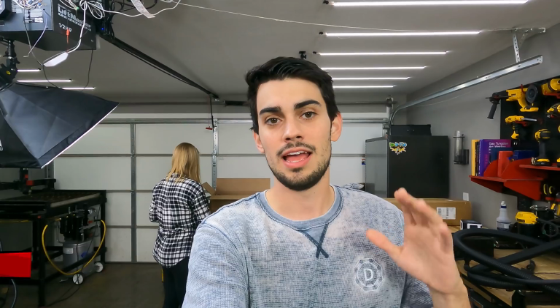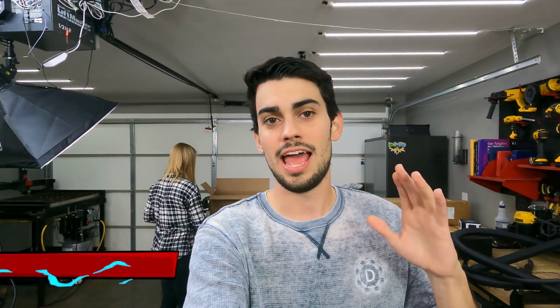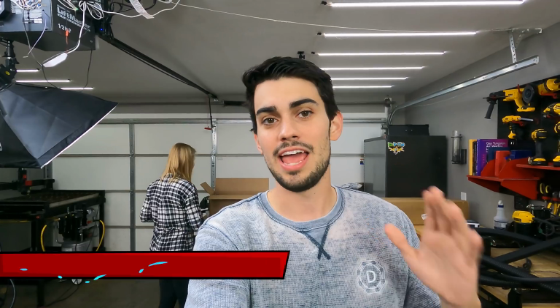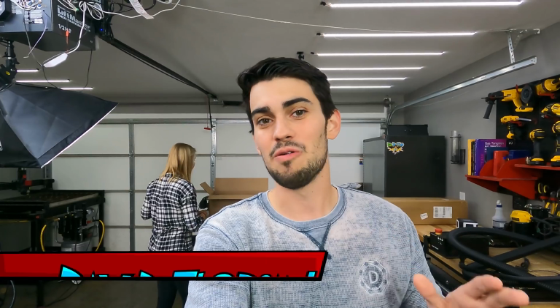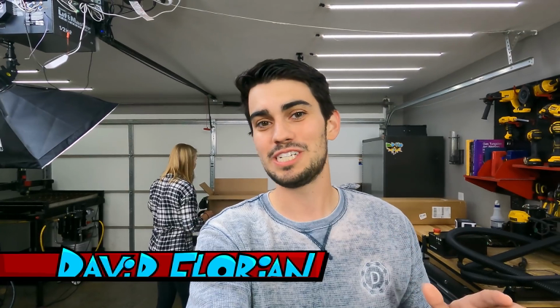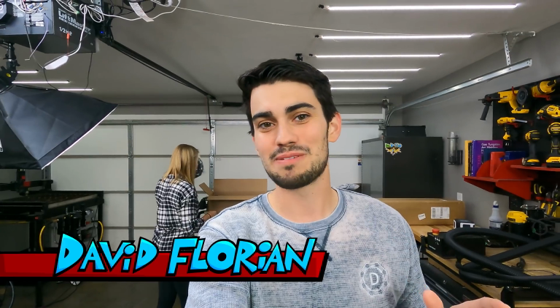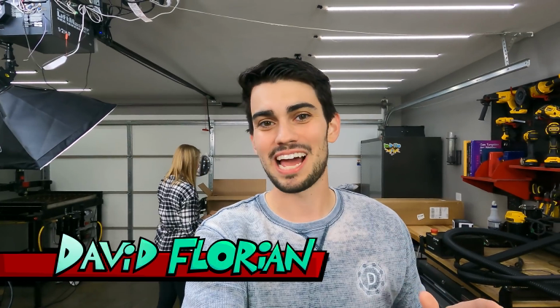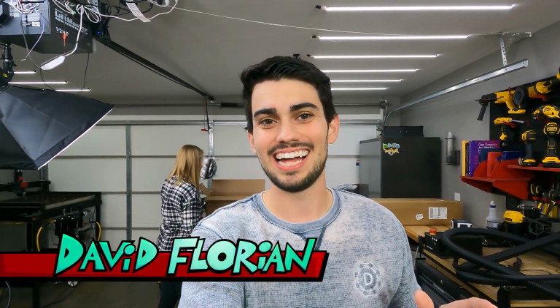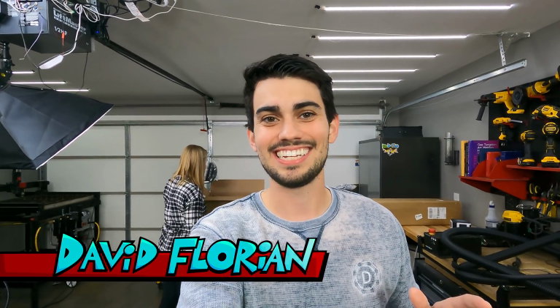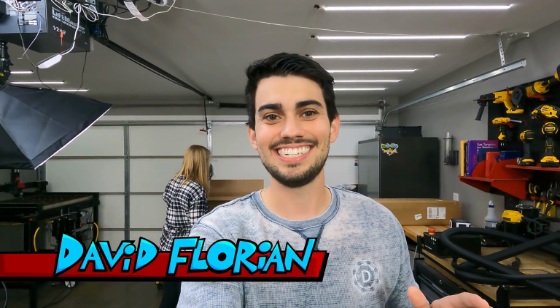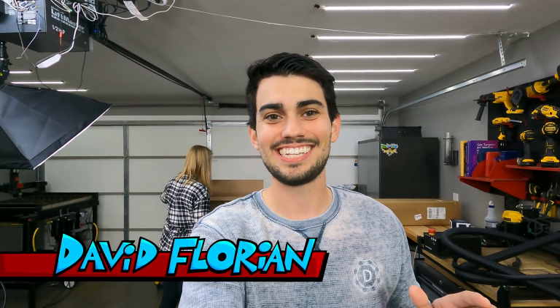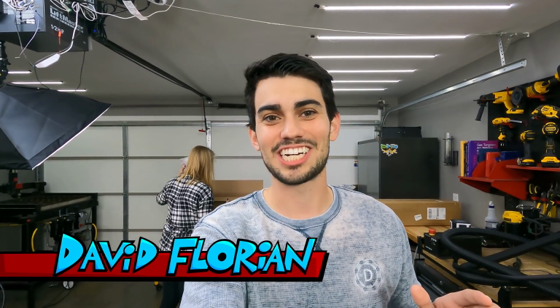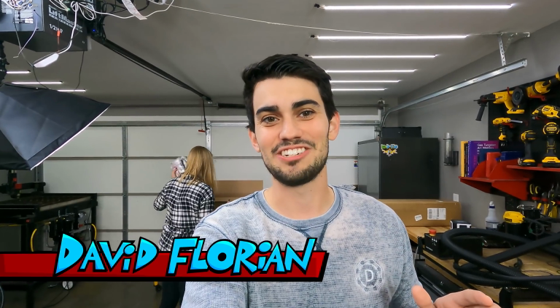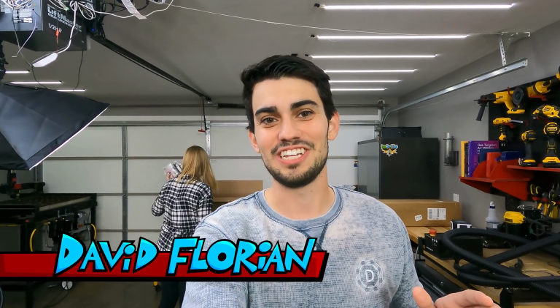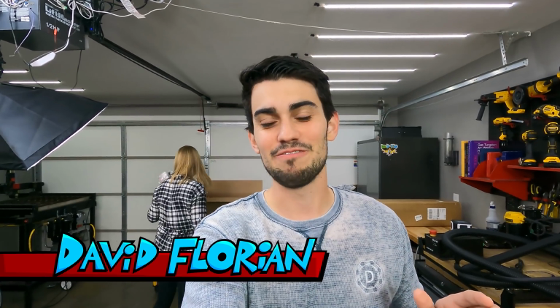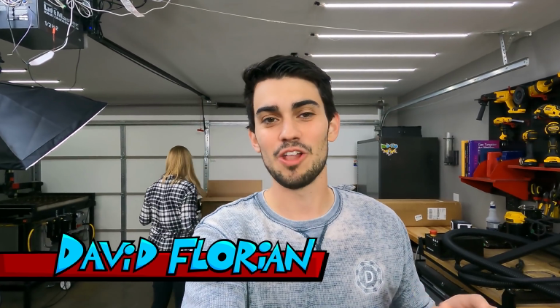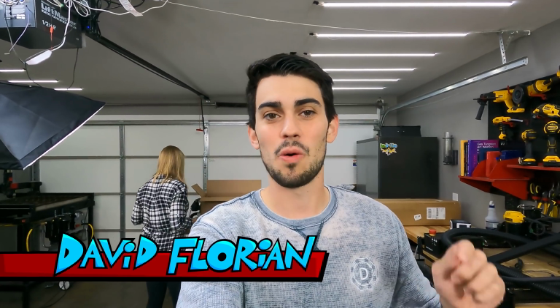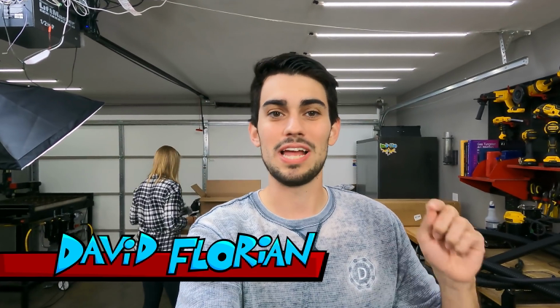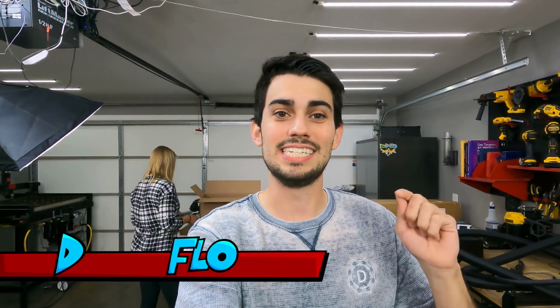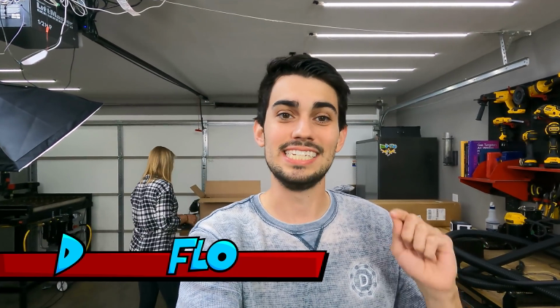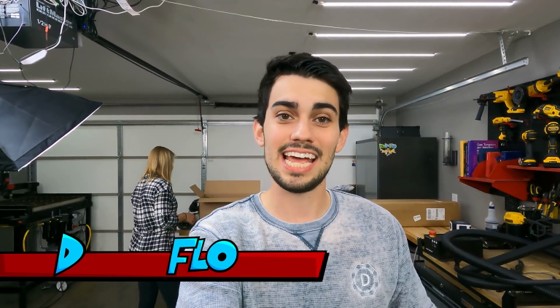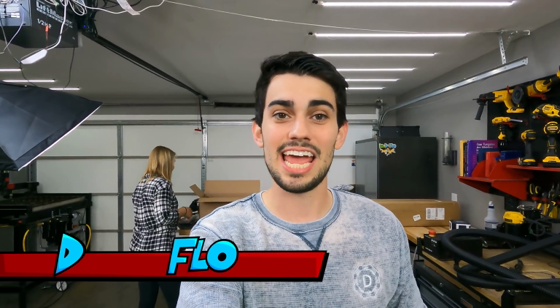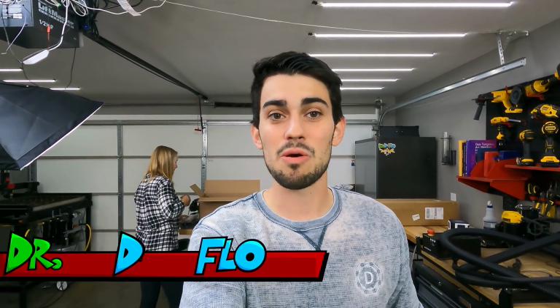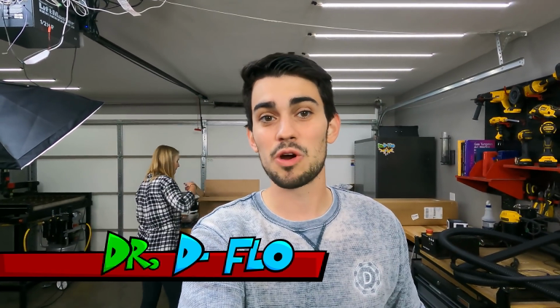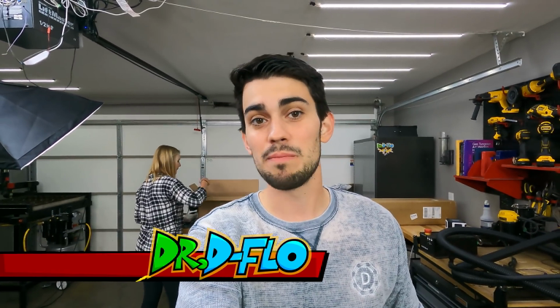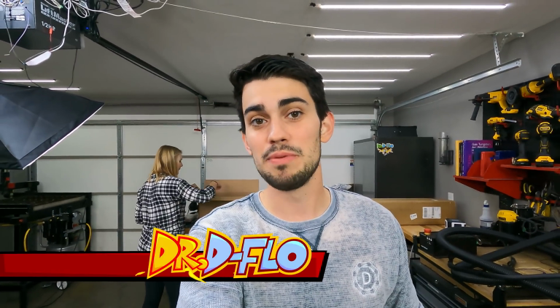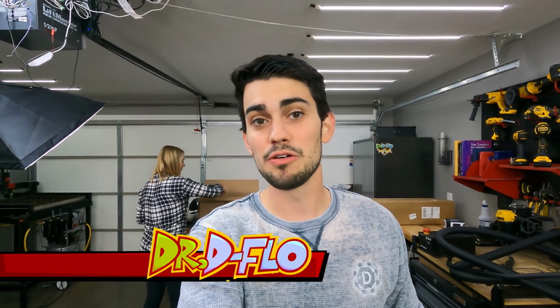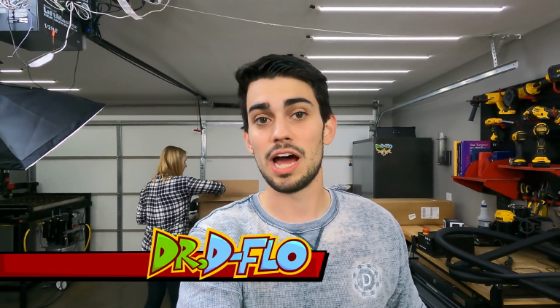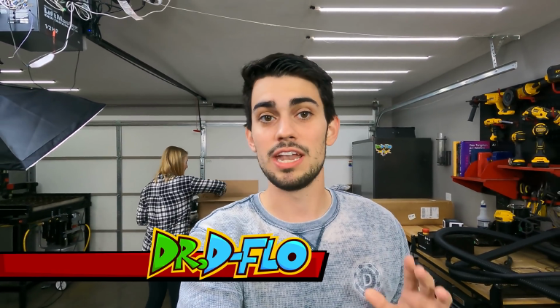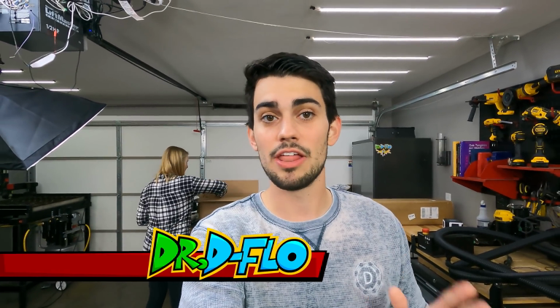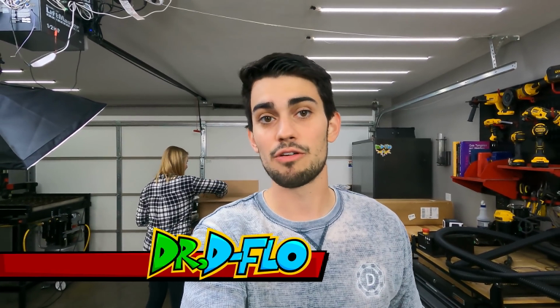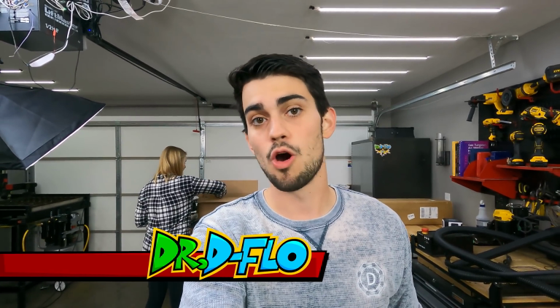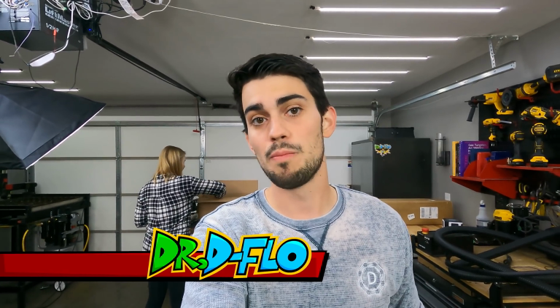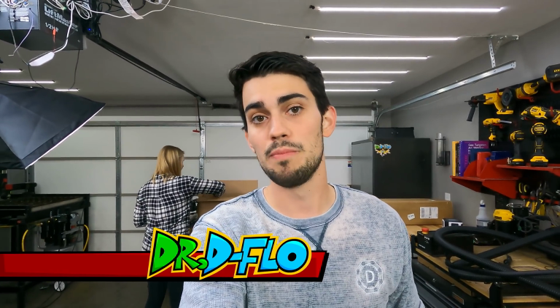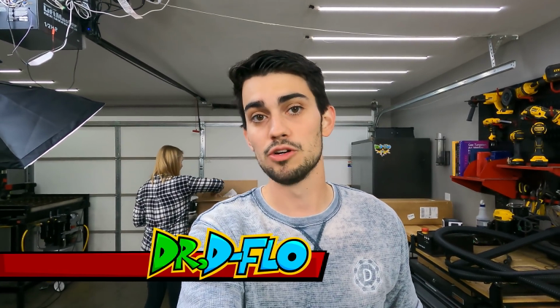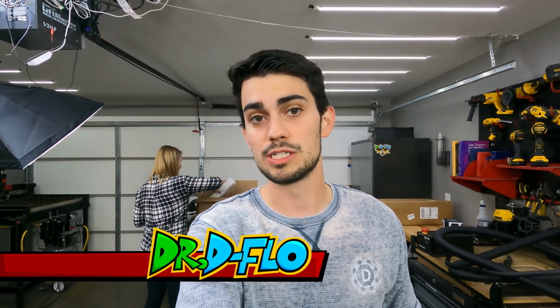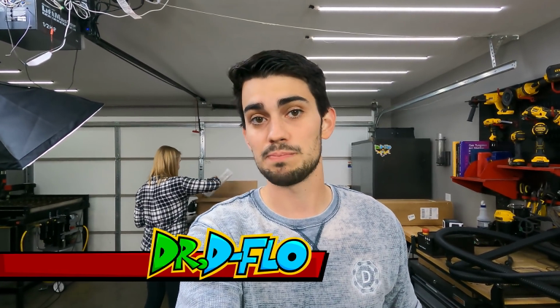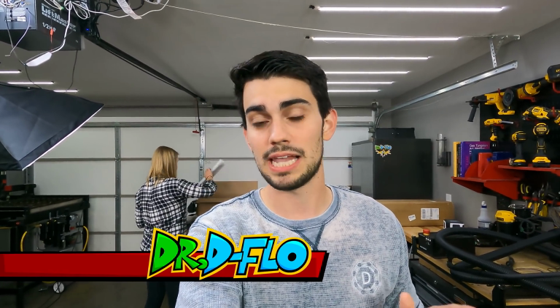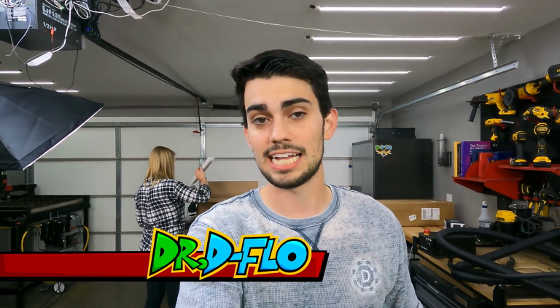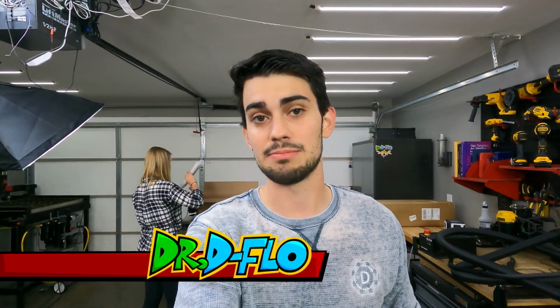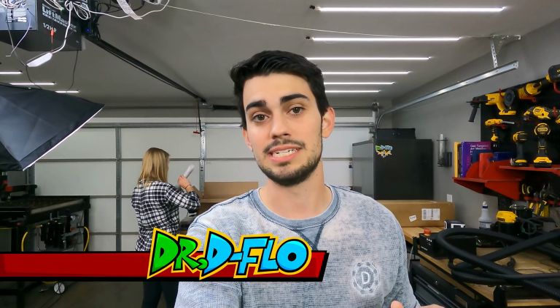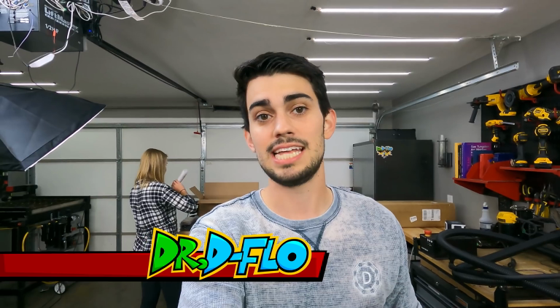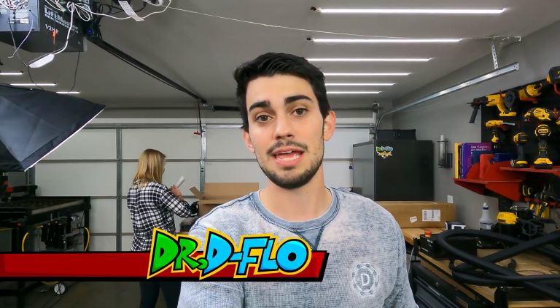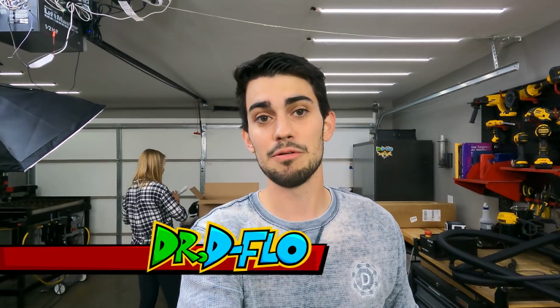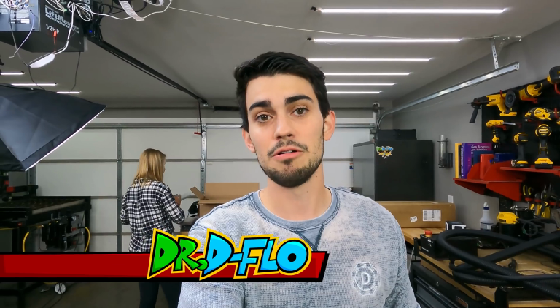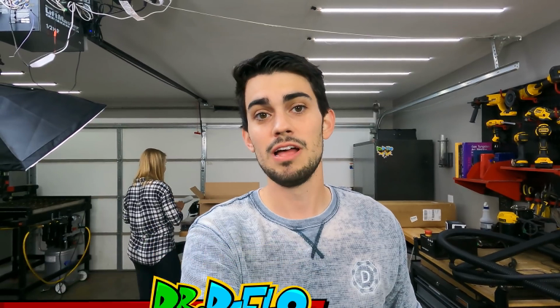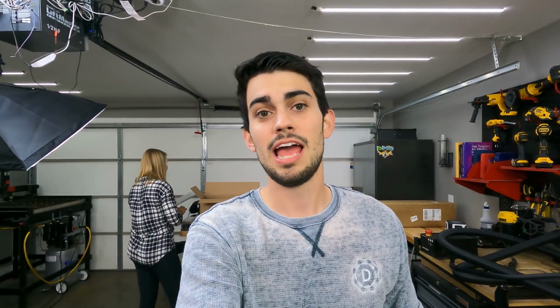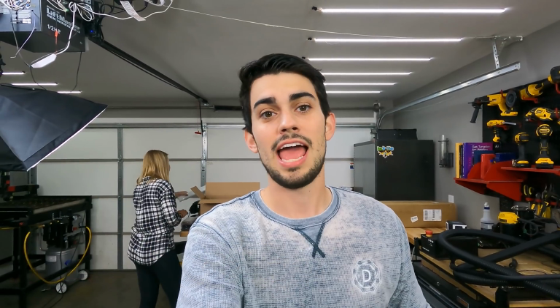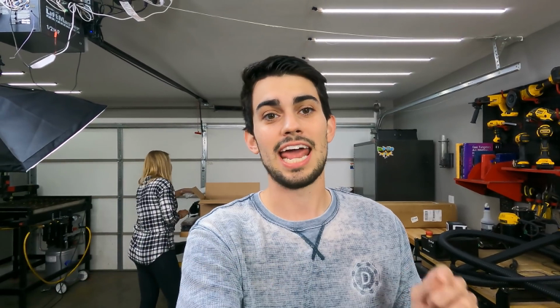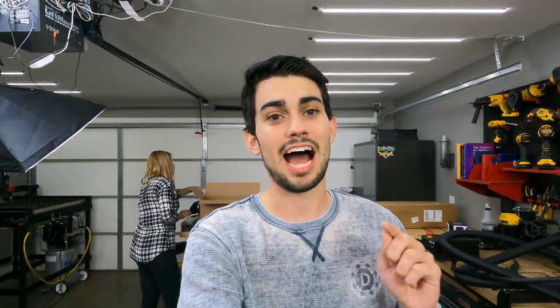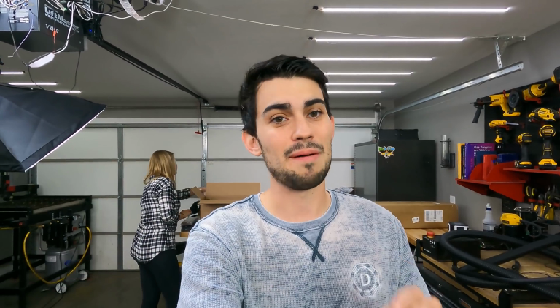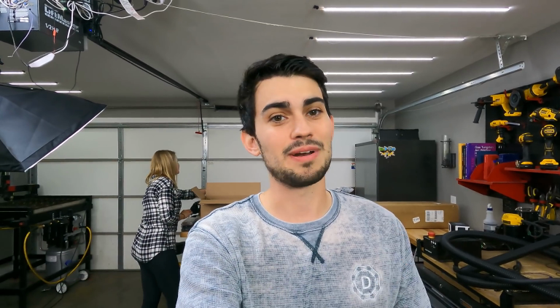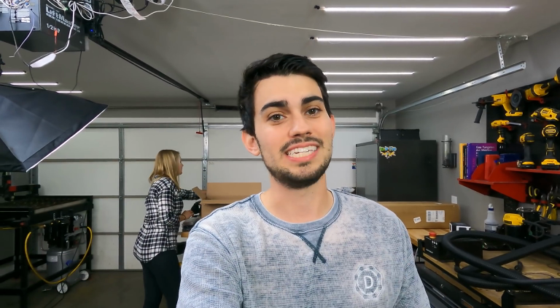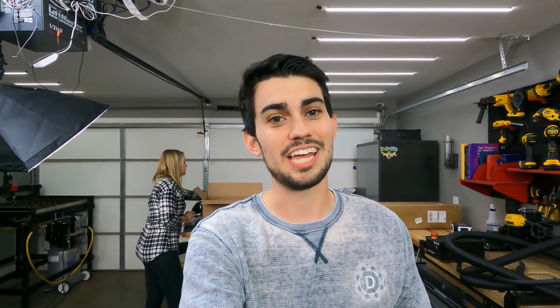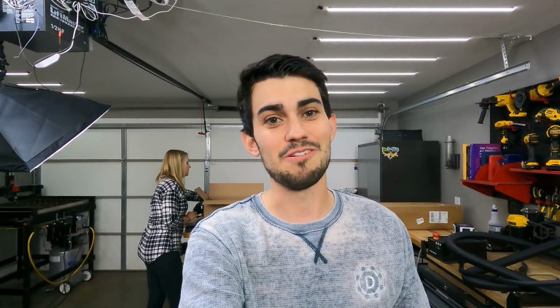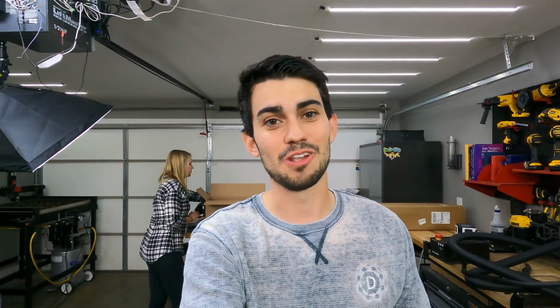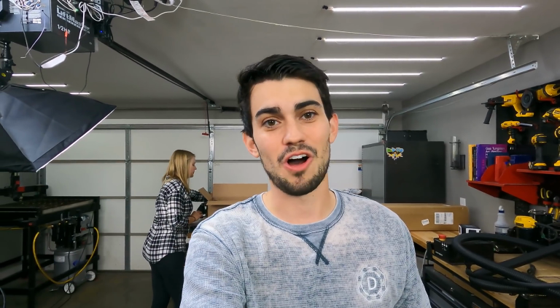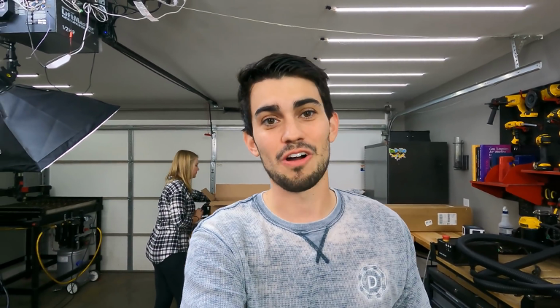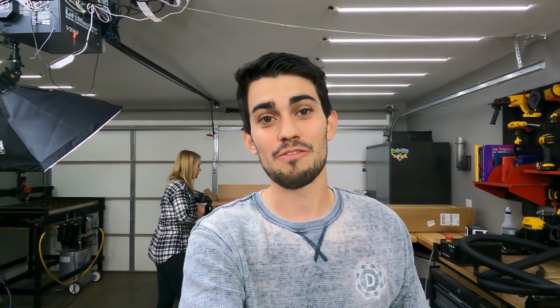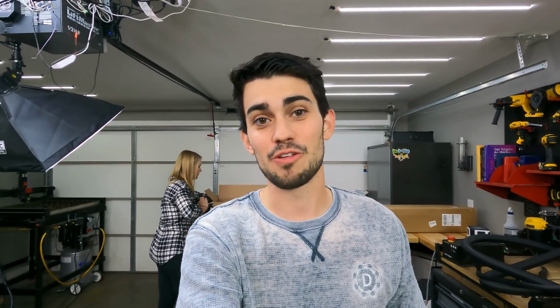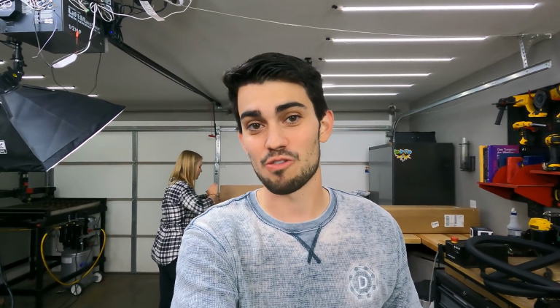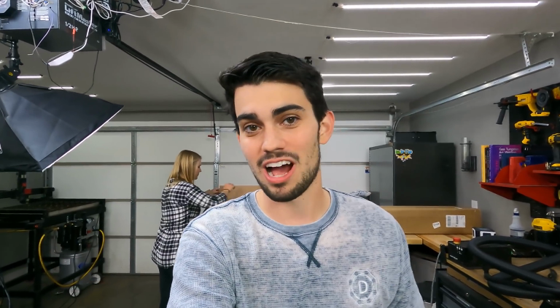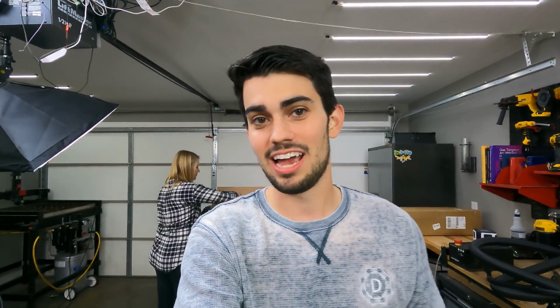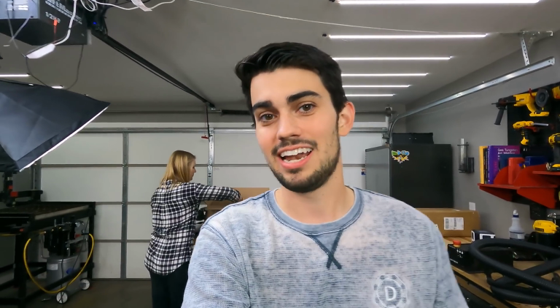Hey, what's up guys? It's Dr. D-Flow and today we're going to build another OpenBuilds plasma table and I'm going to take you along for the ride.